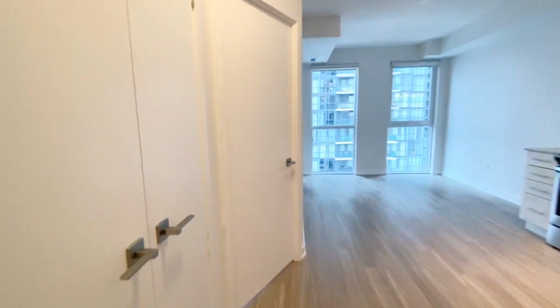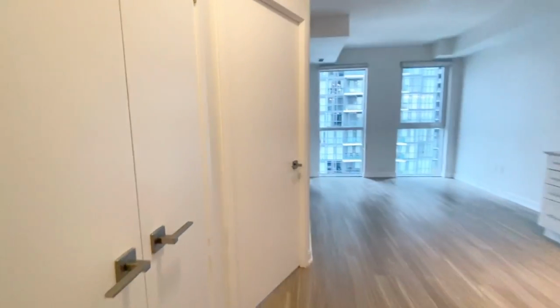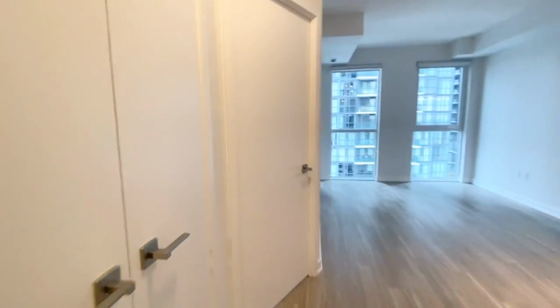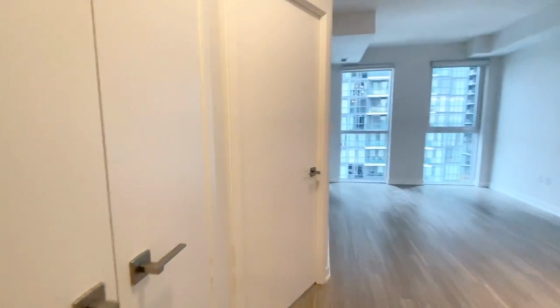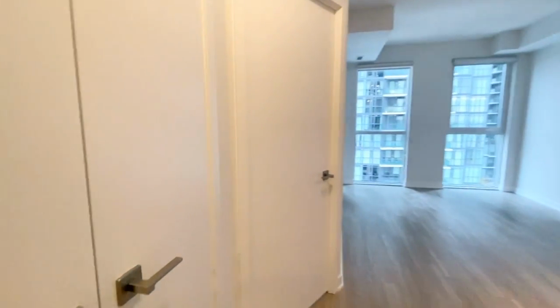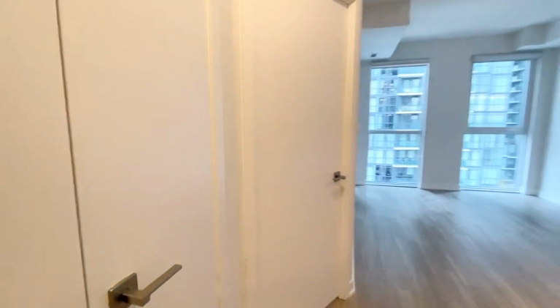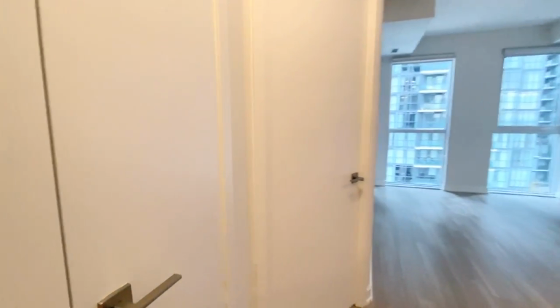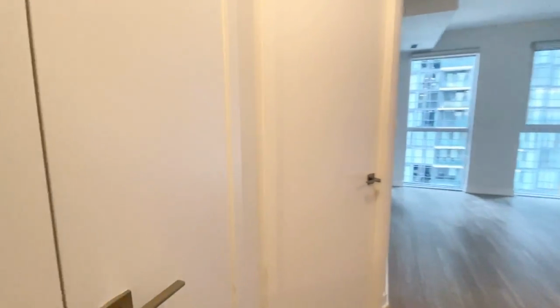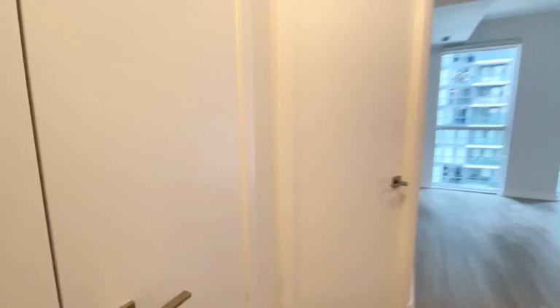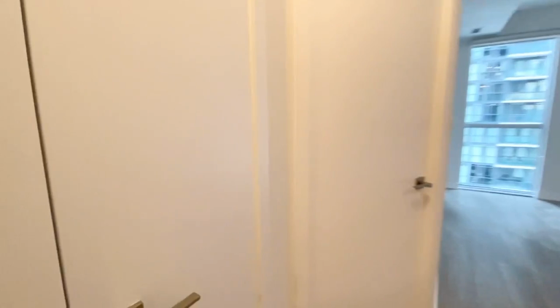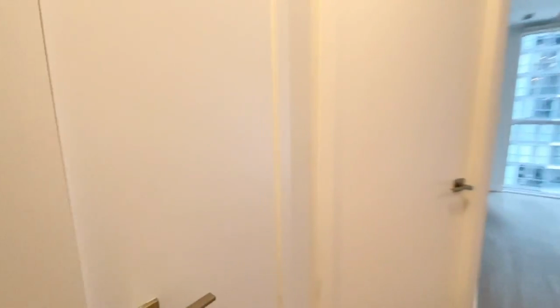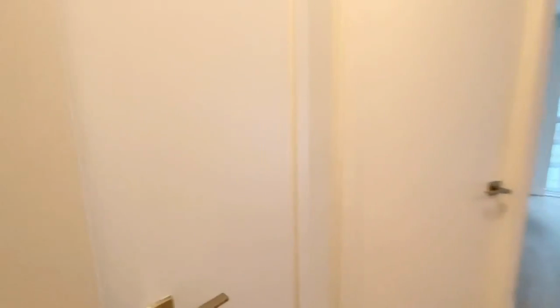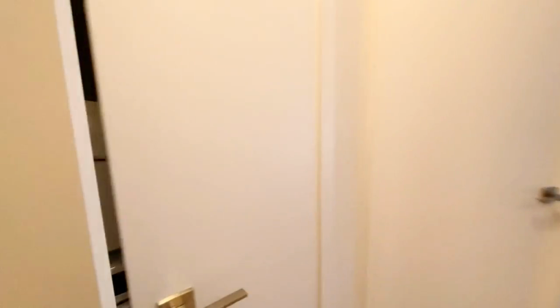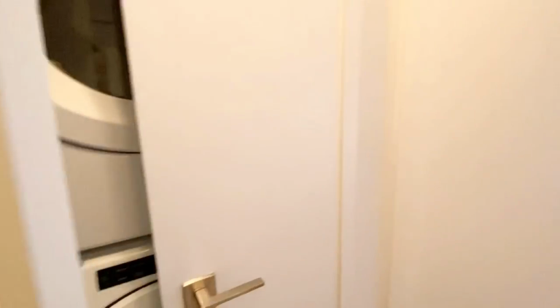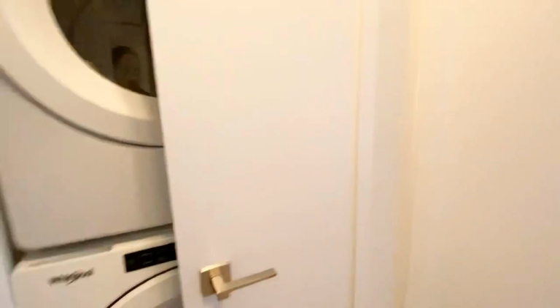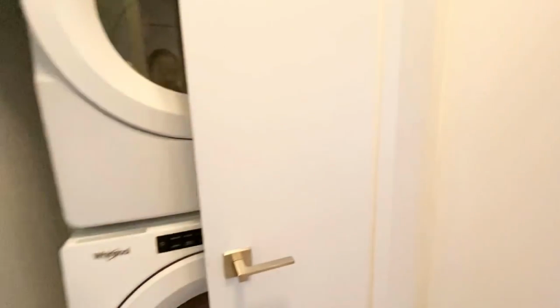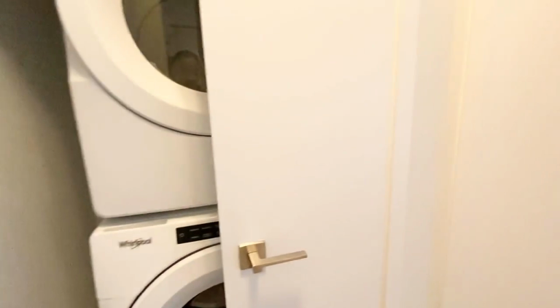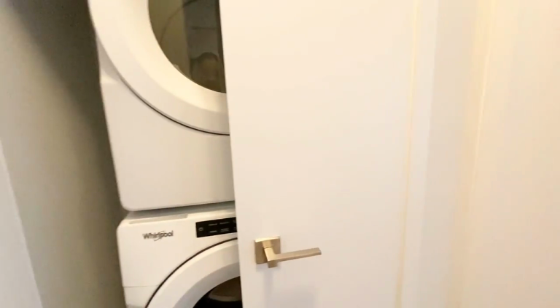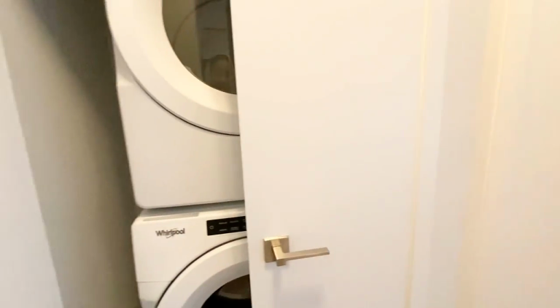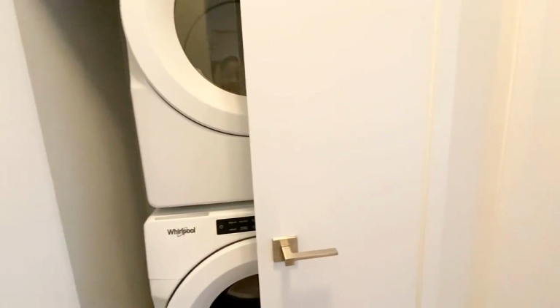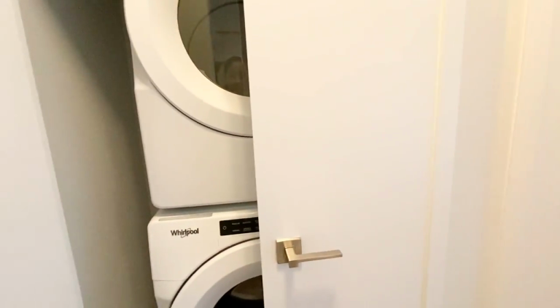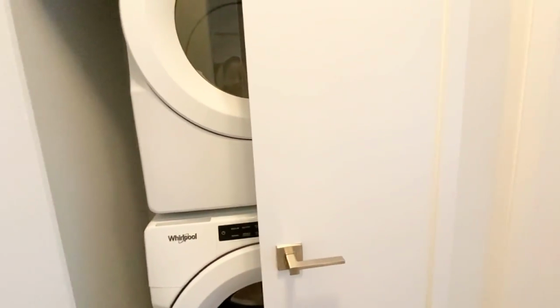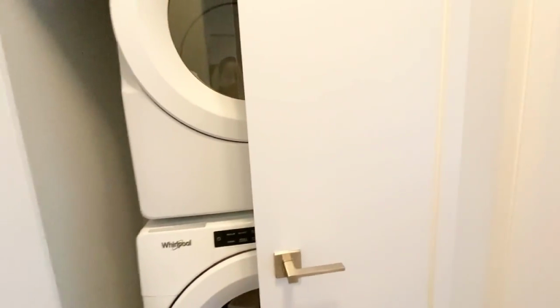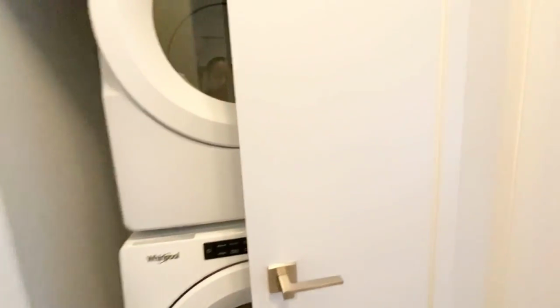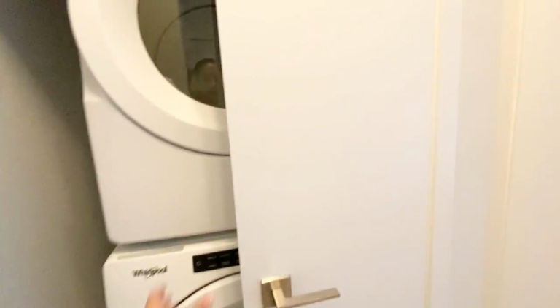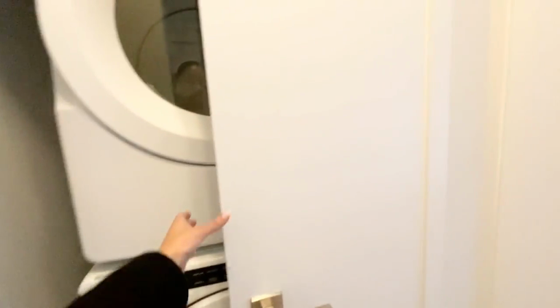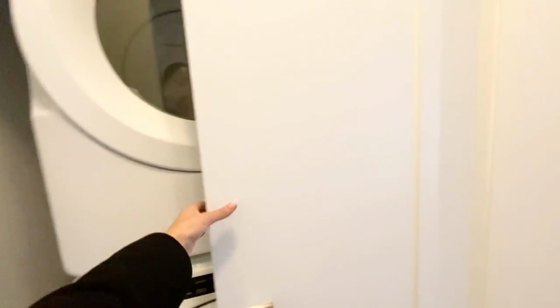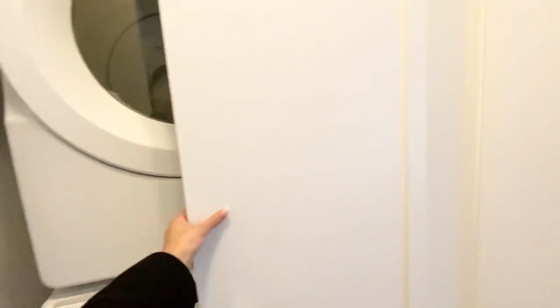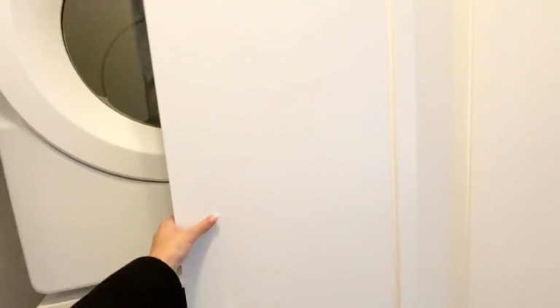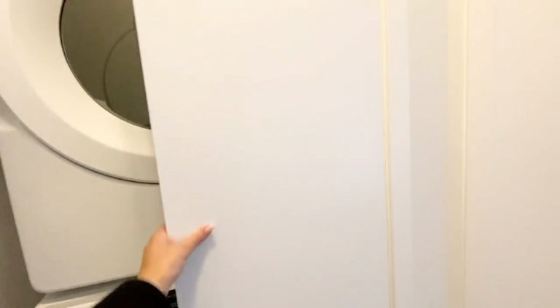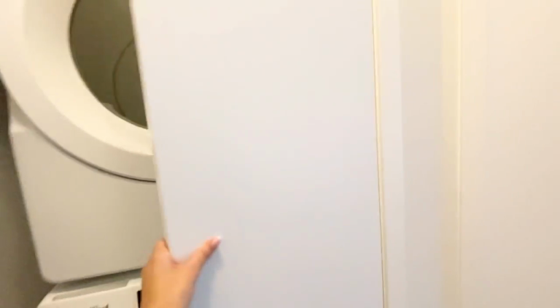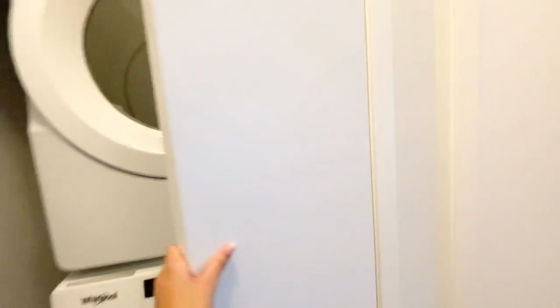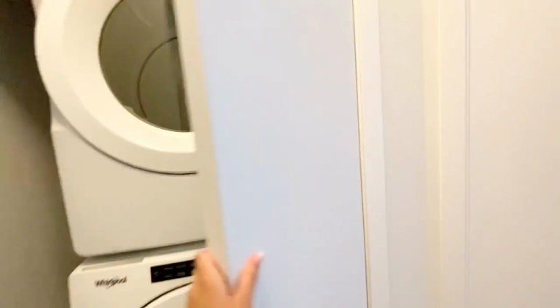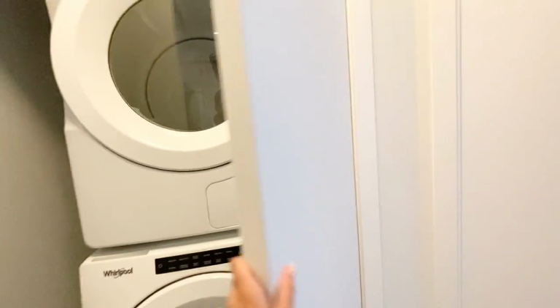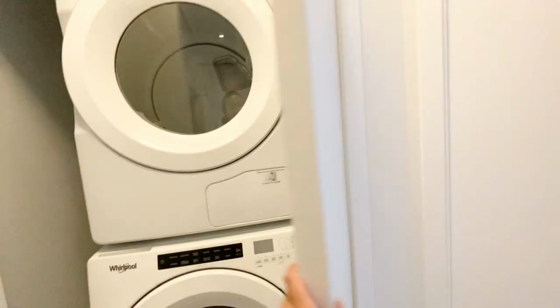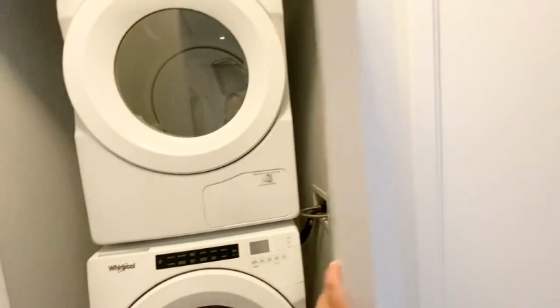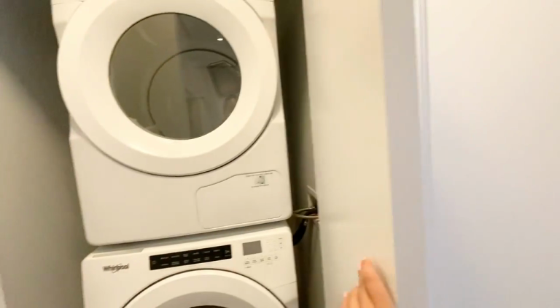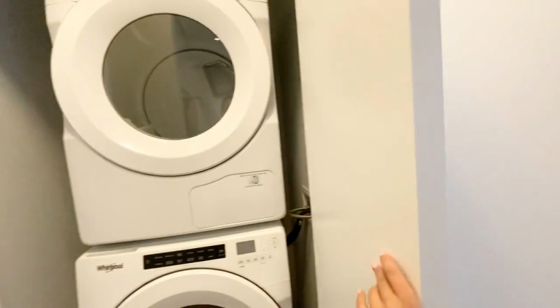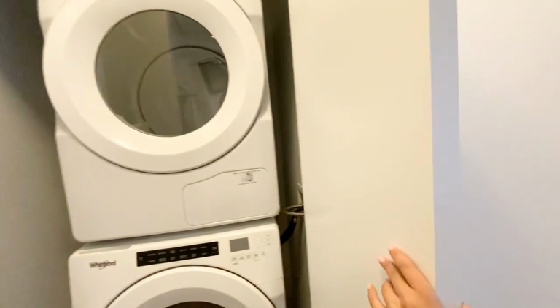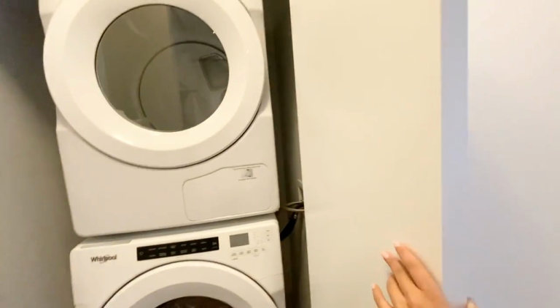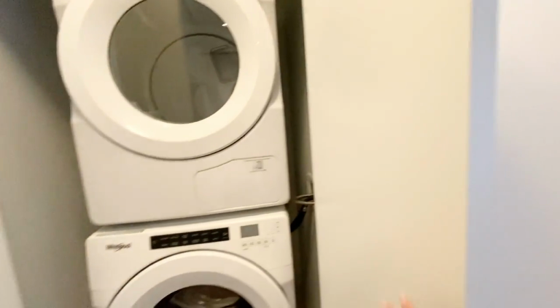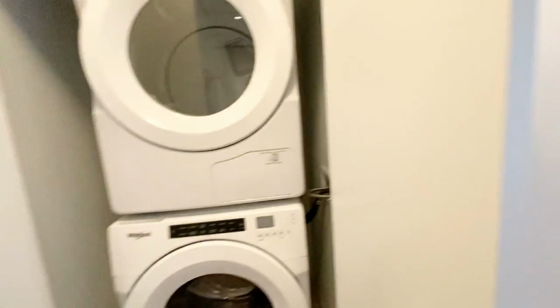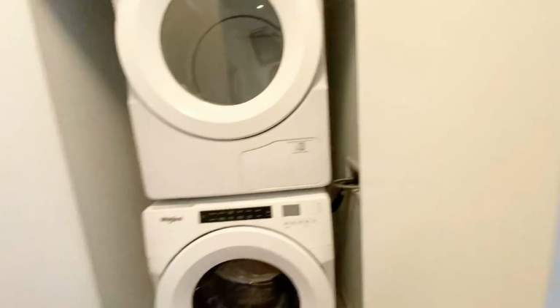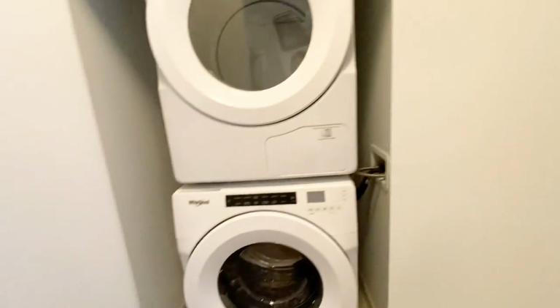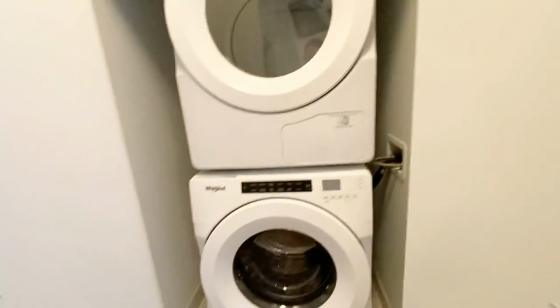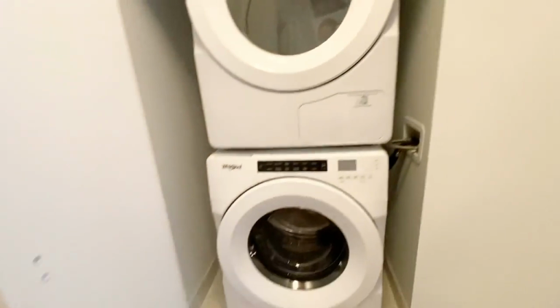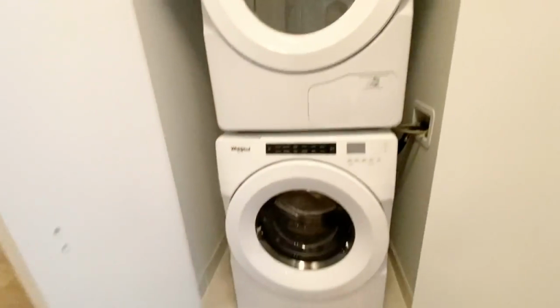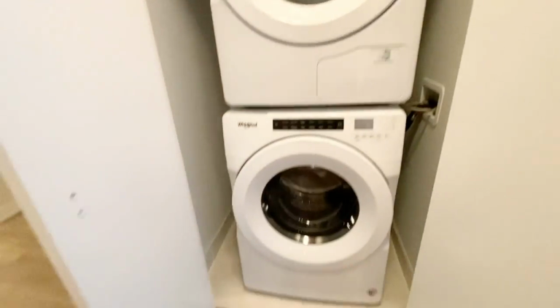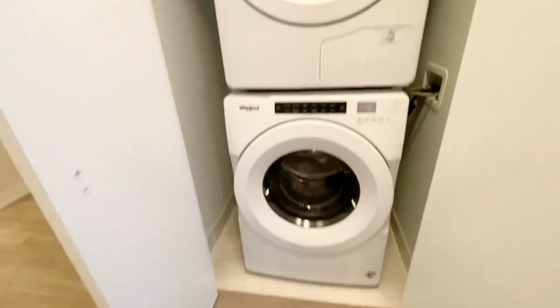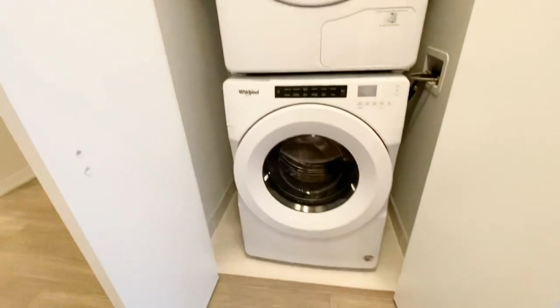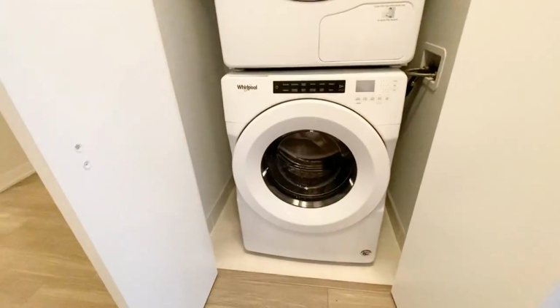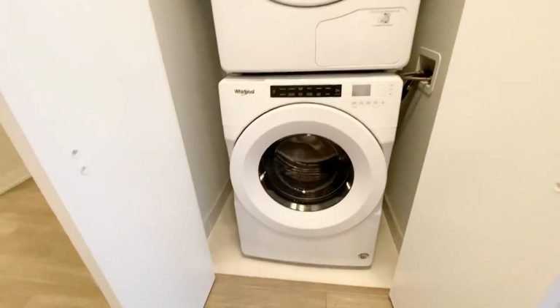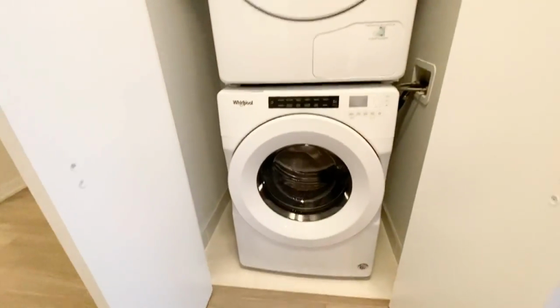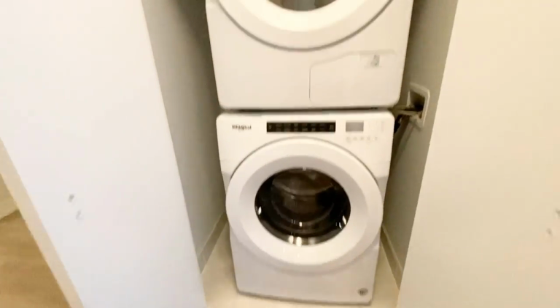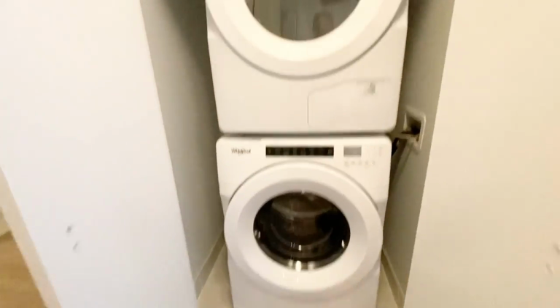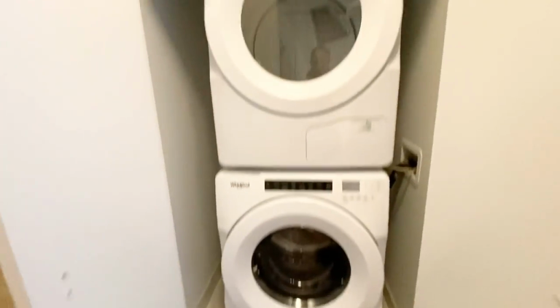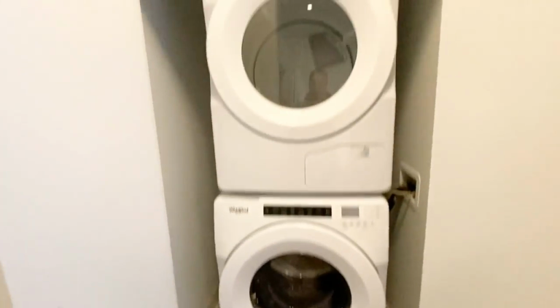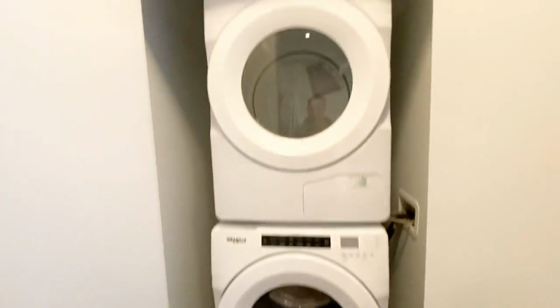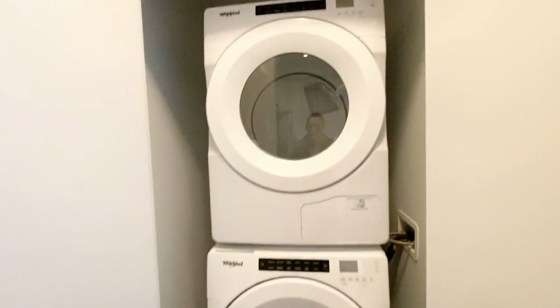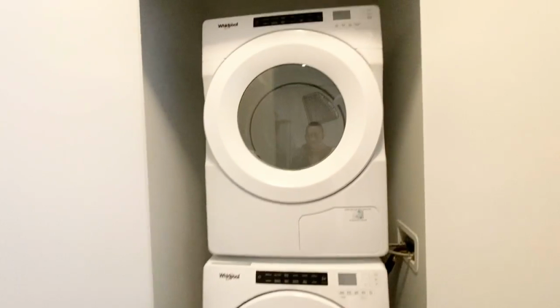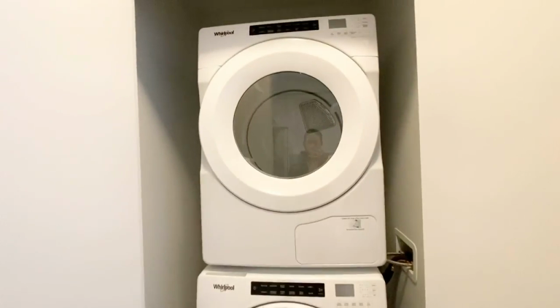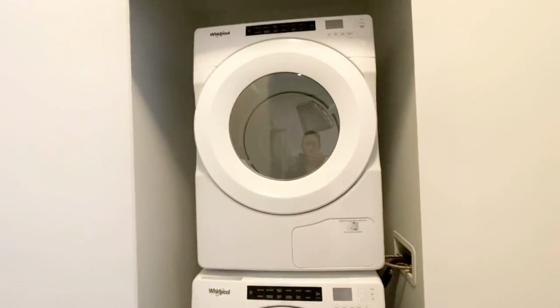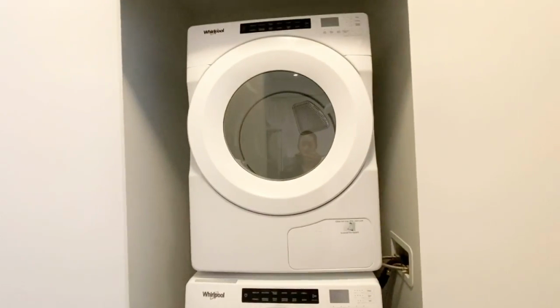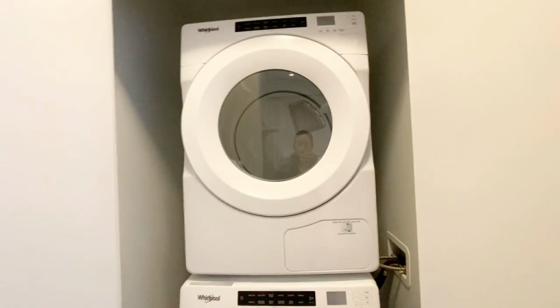Here on the left we have our ensuite laundry and this closet here with washer and dryer.